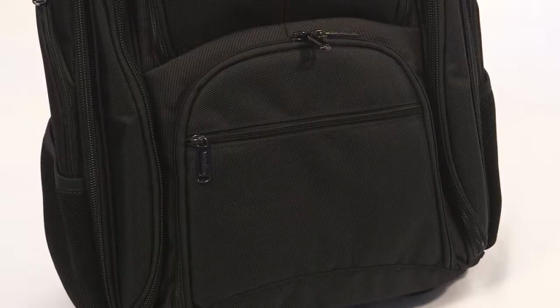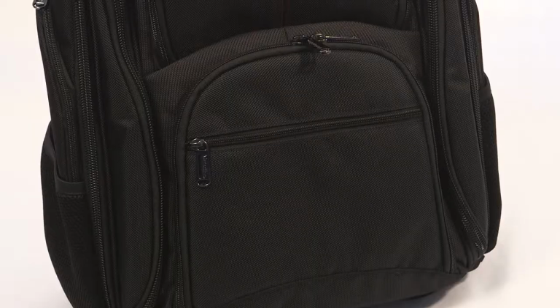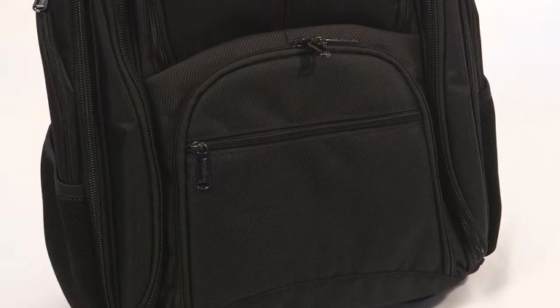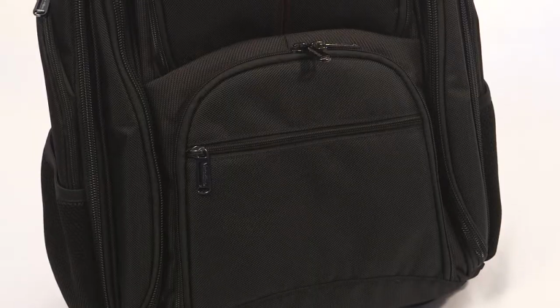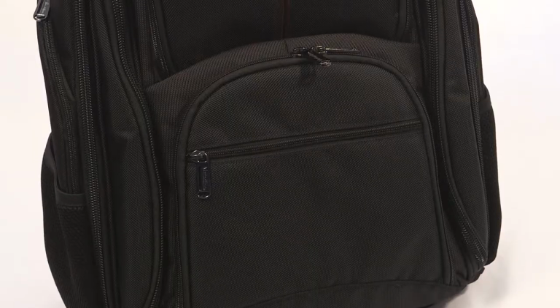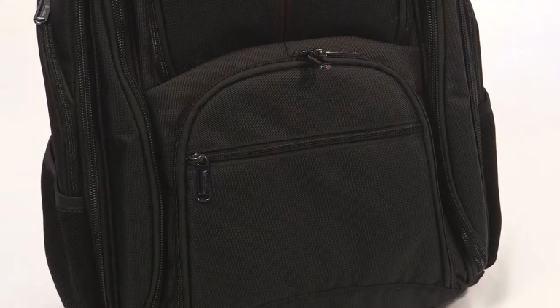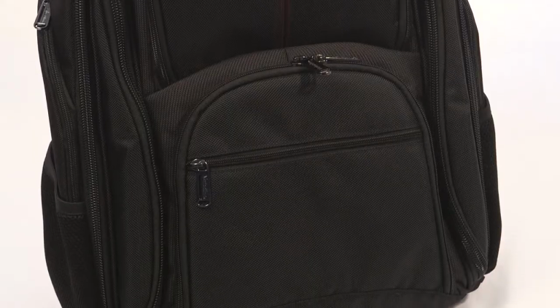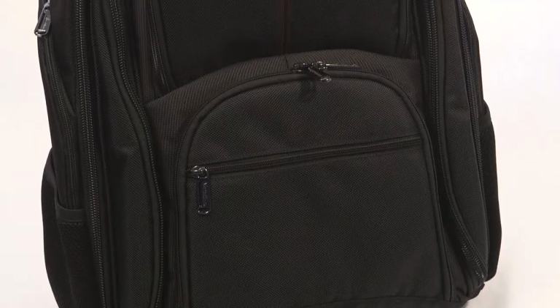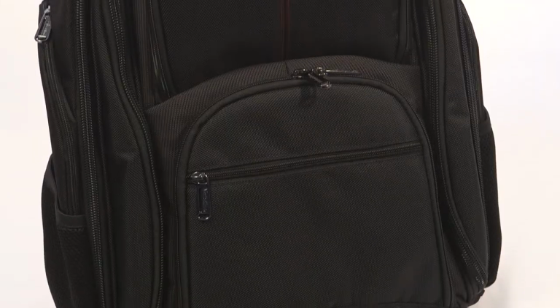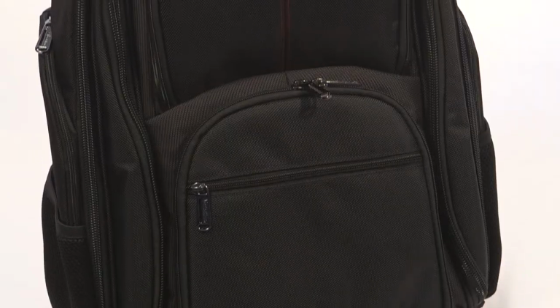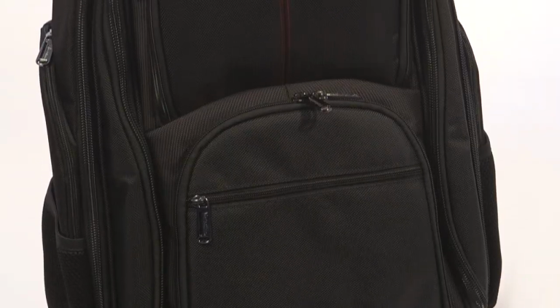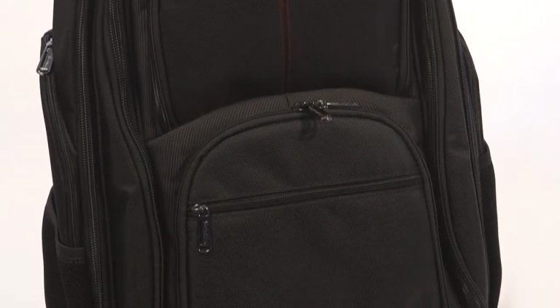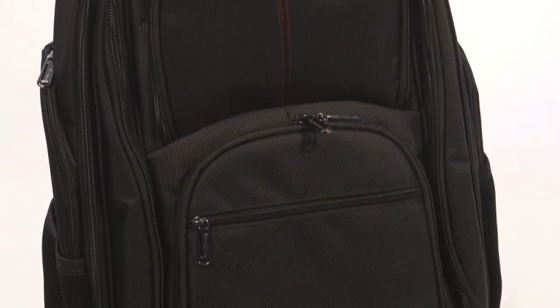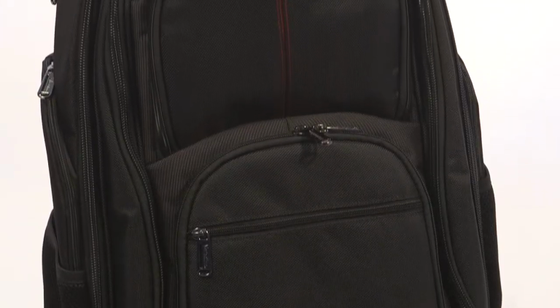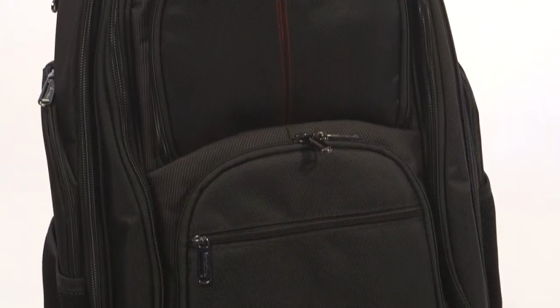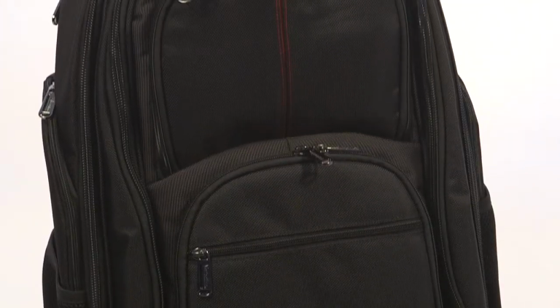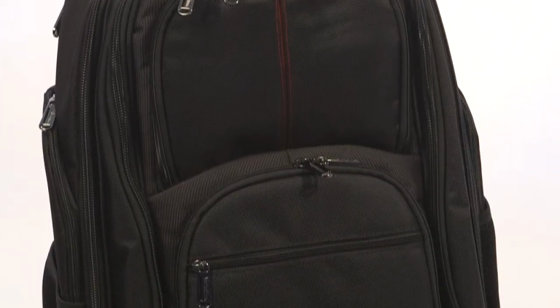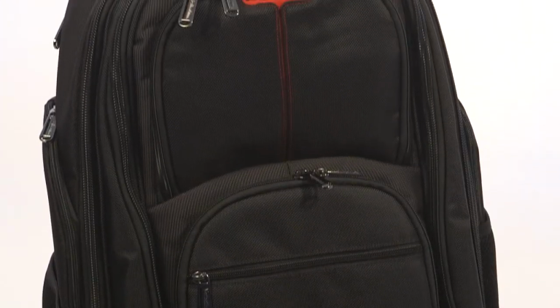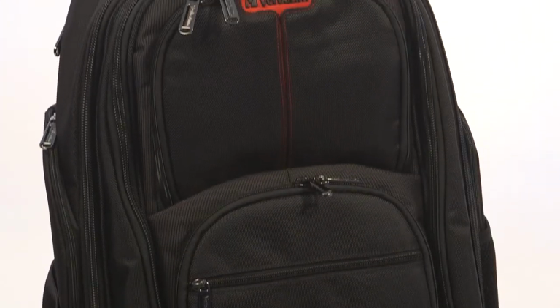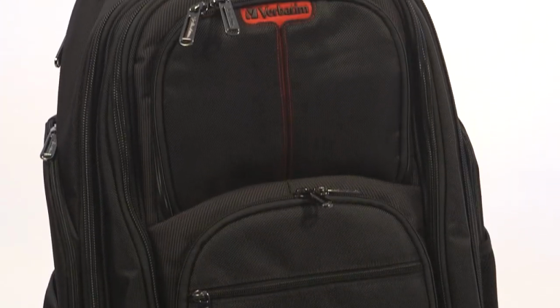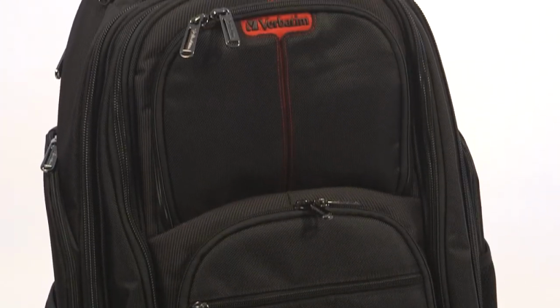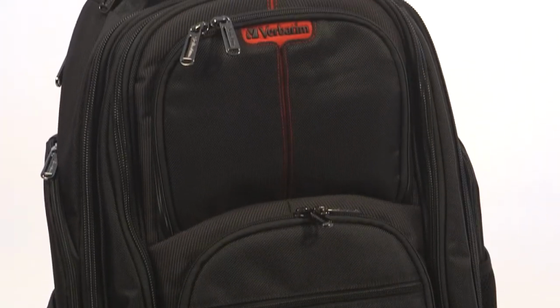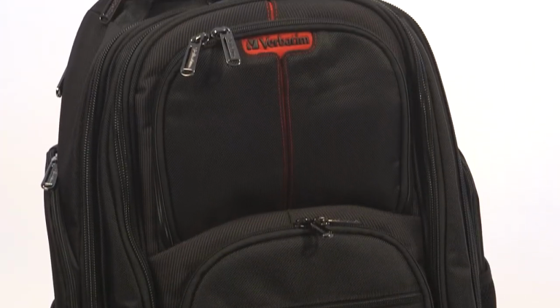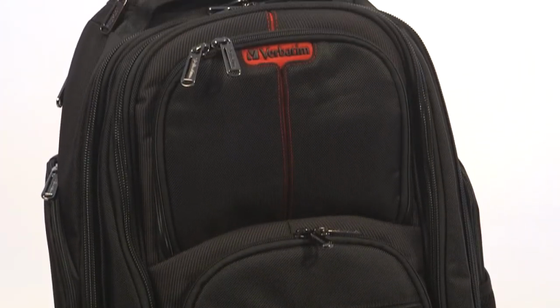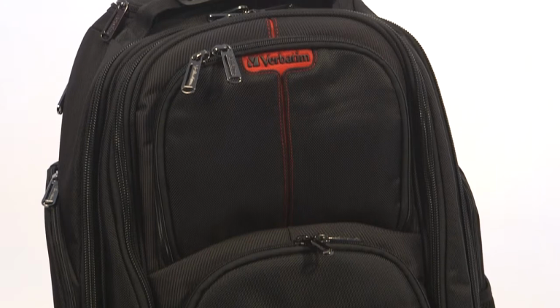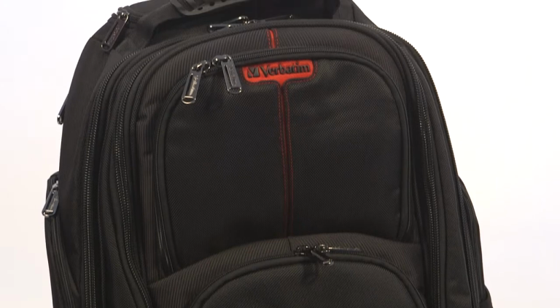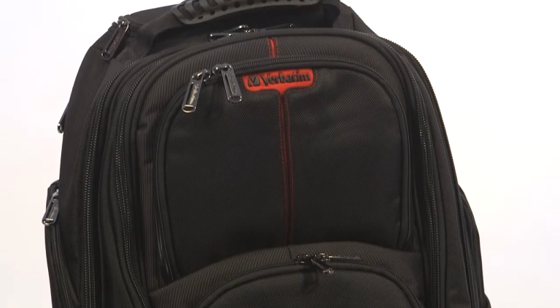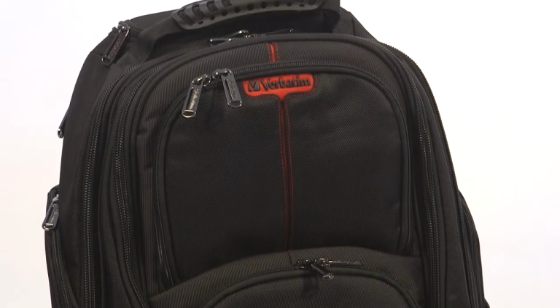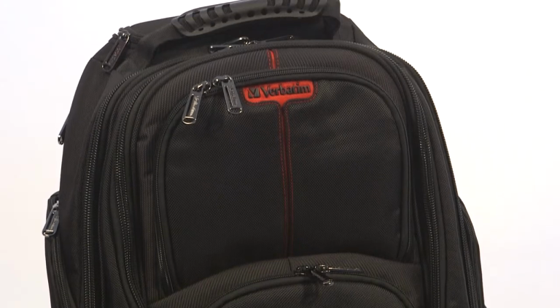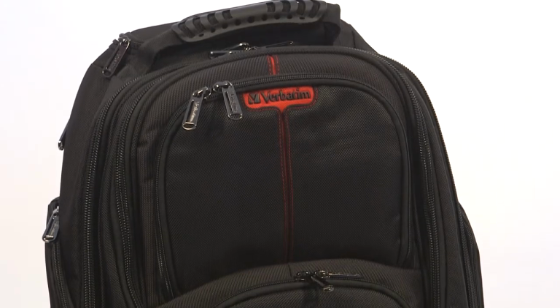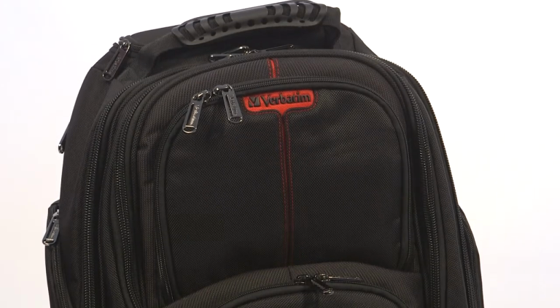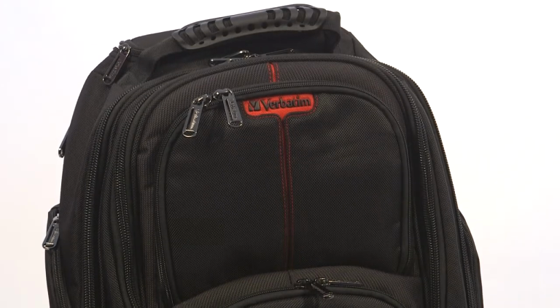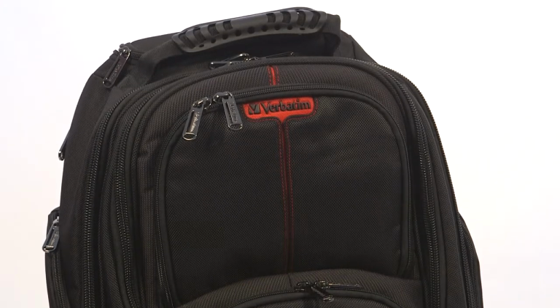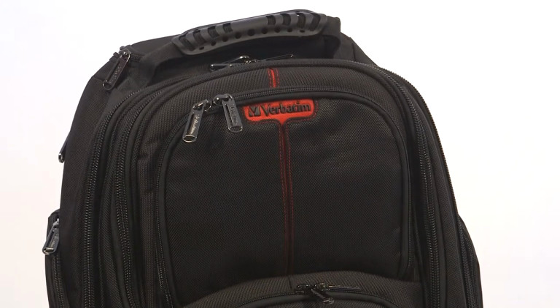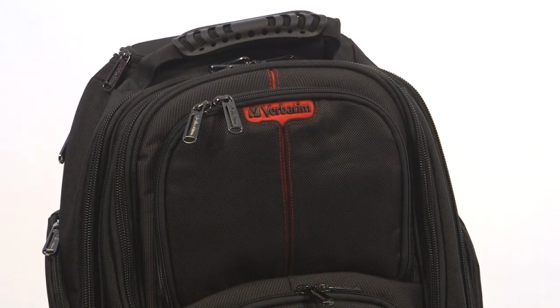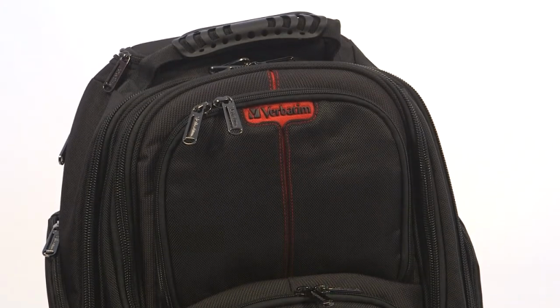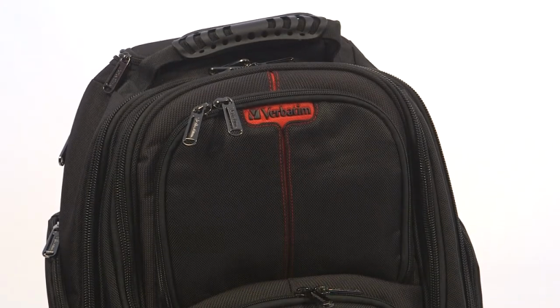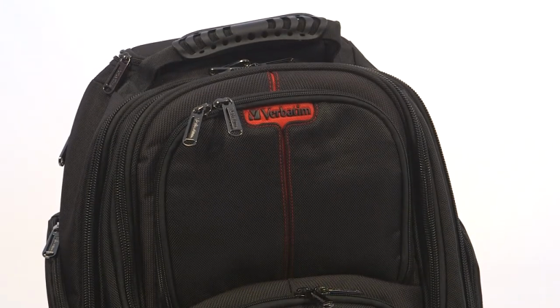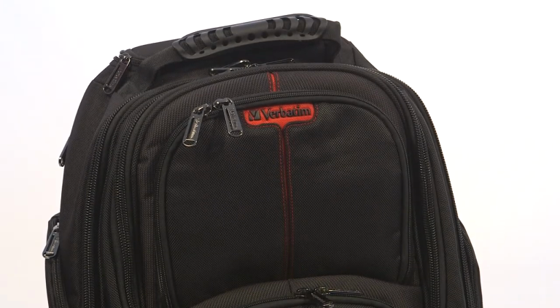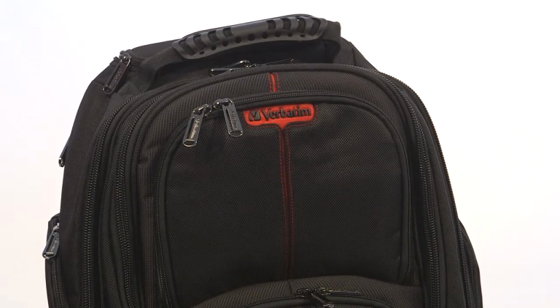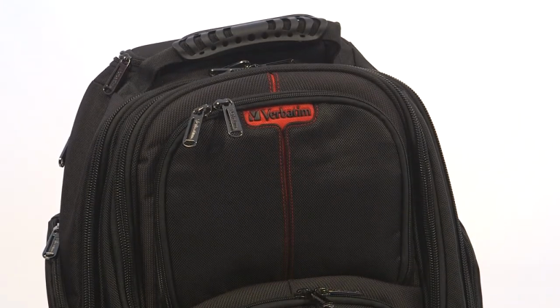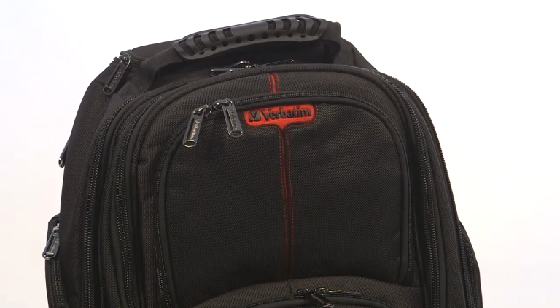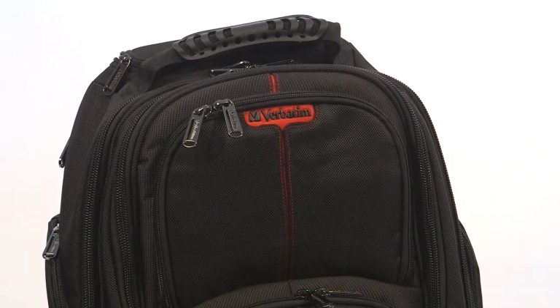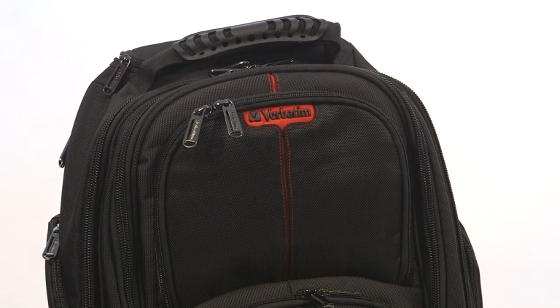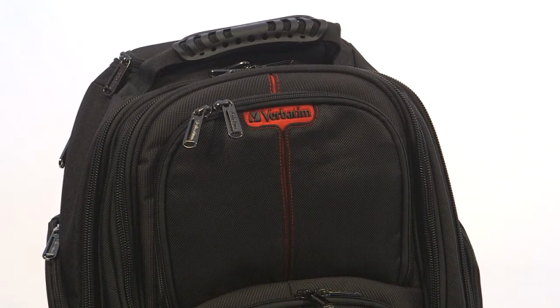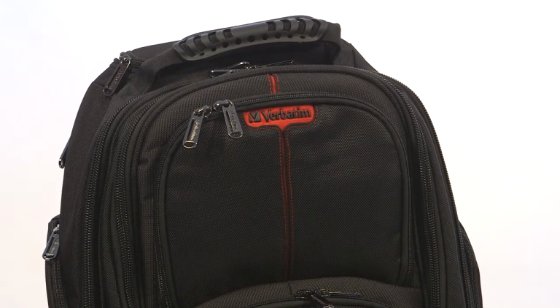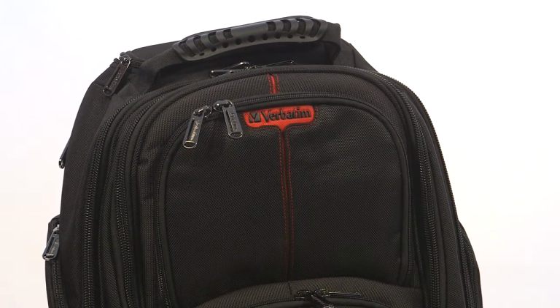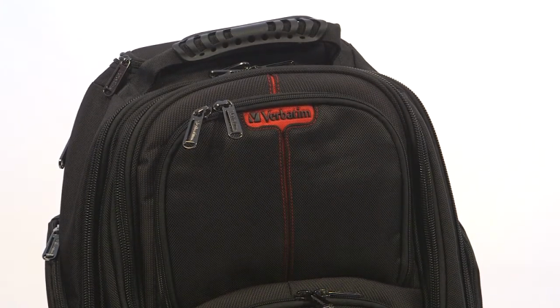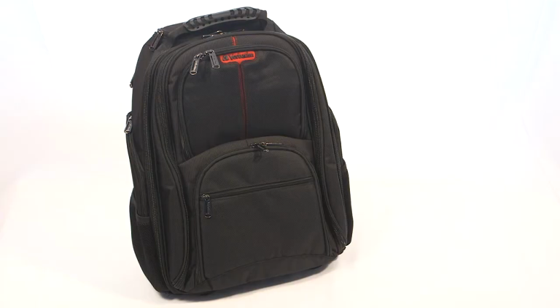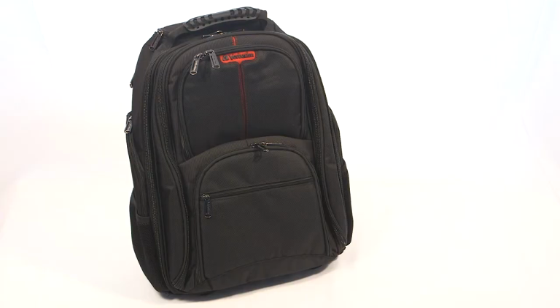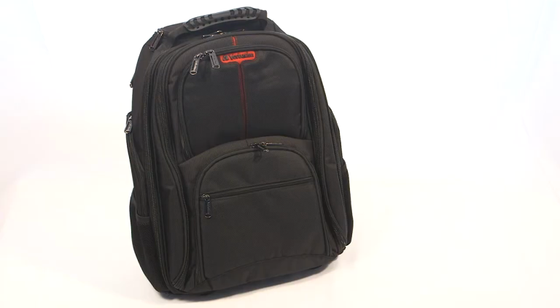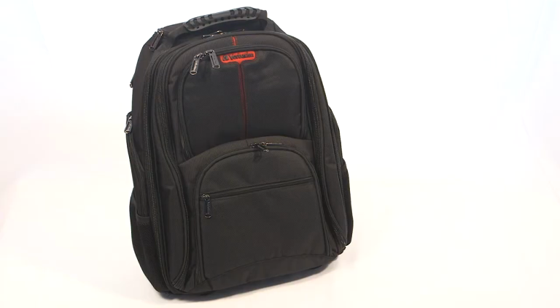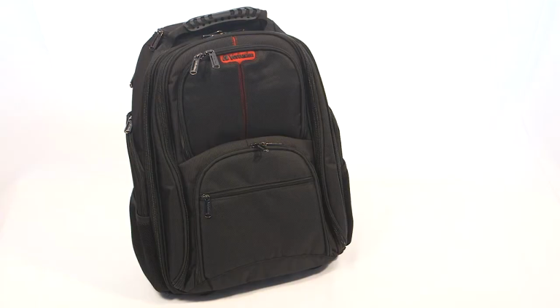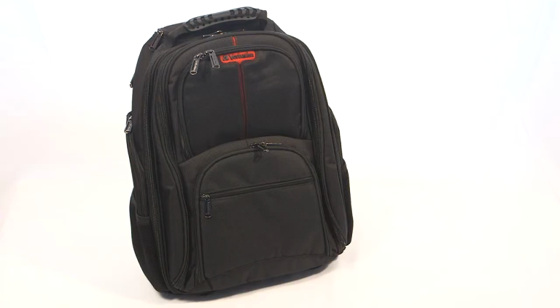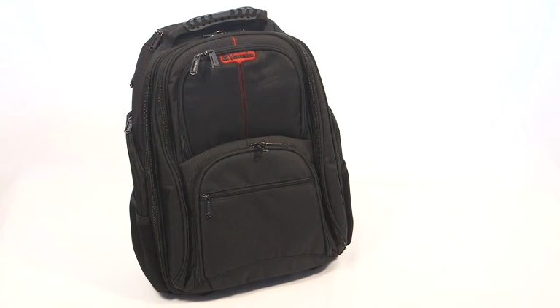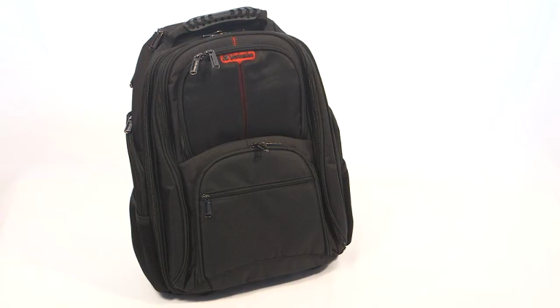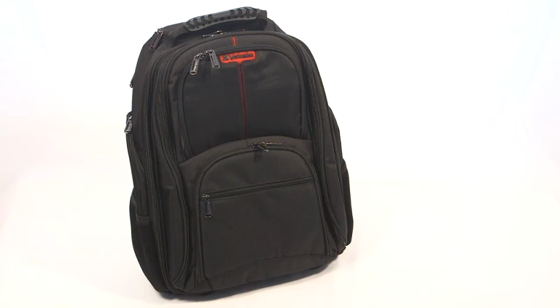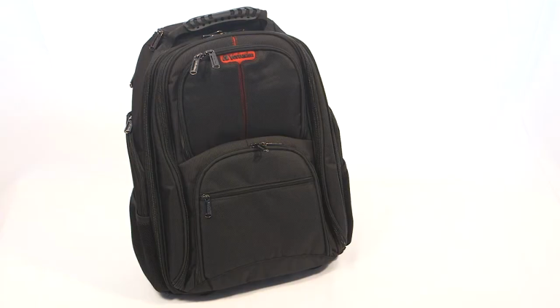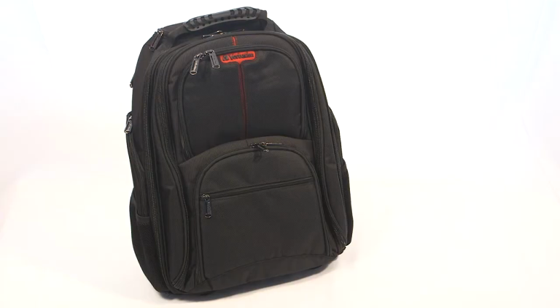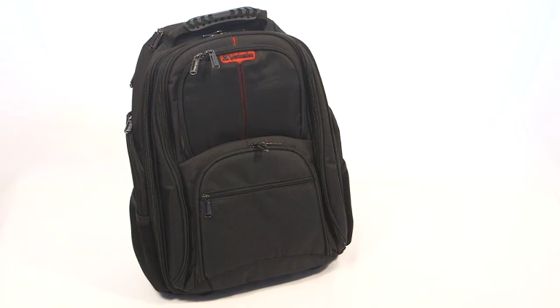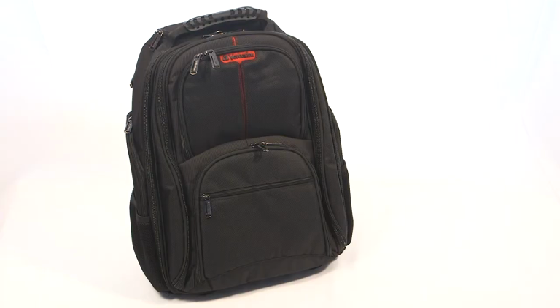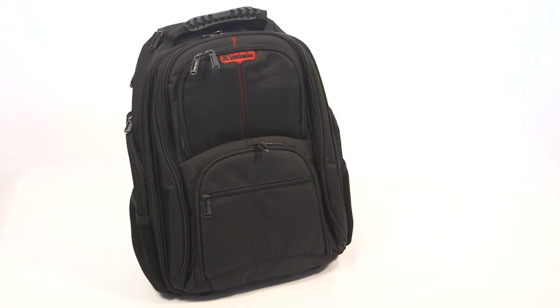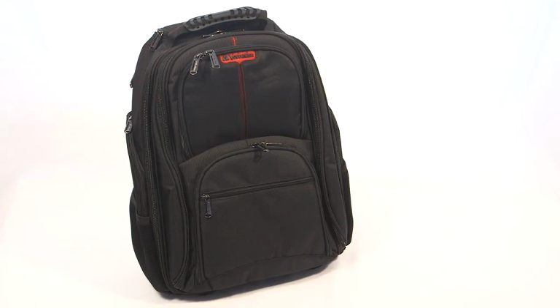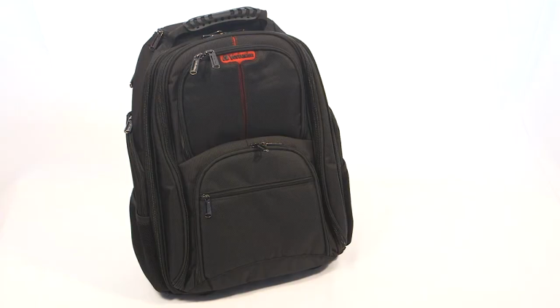The Verbatim Paris Rolling Backpack is developed to be the best possible travel companion for you. Quality you can trust.